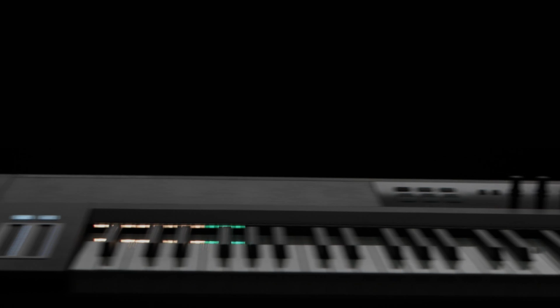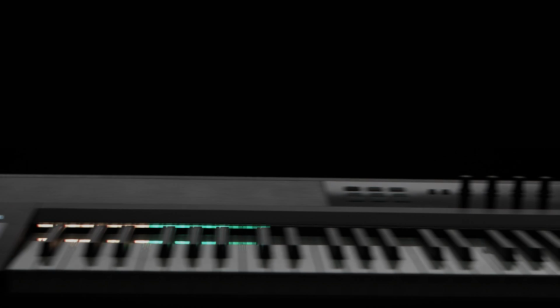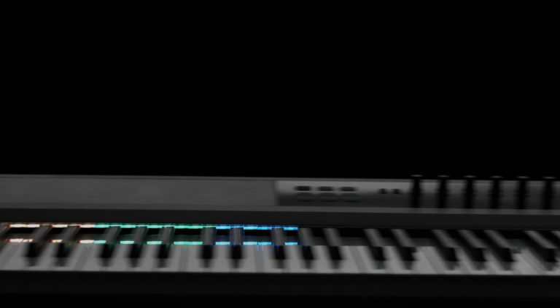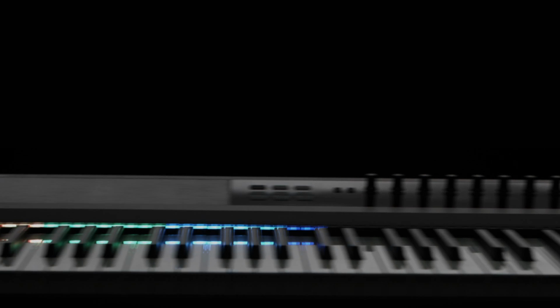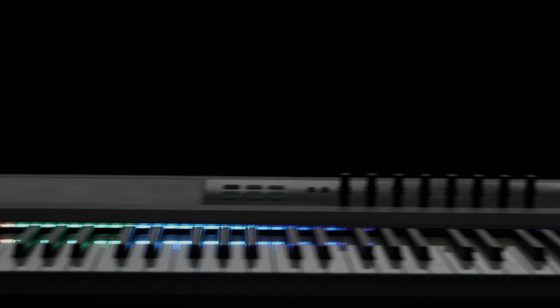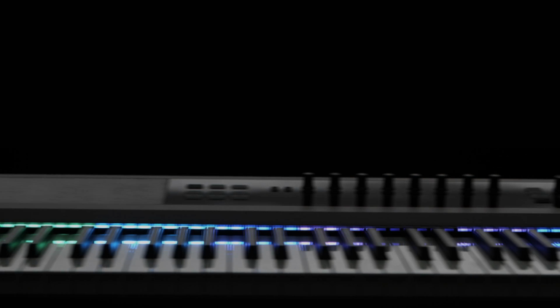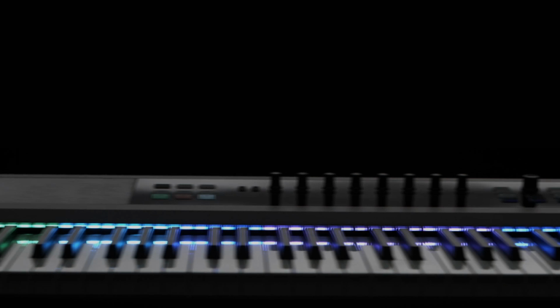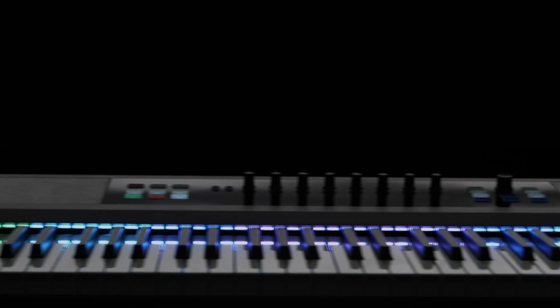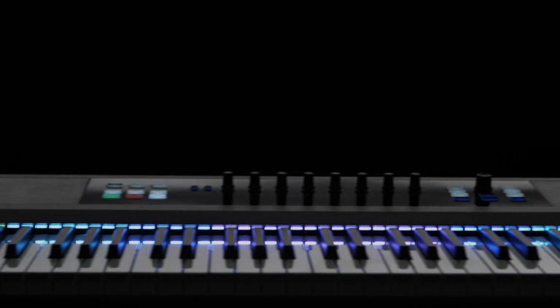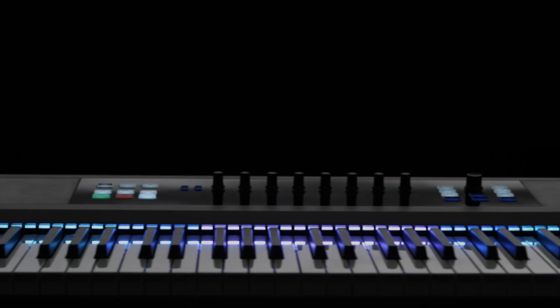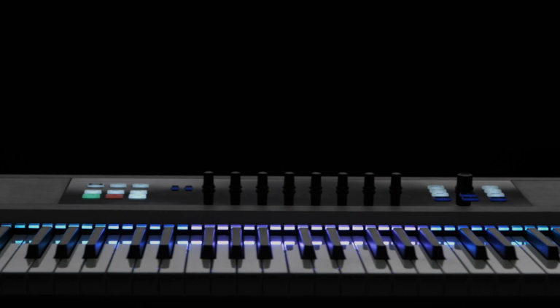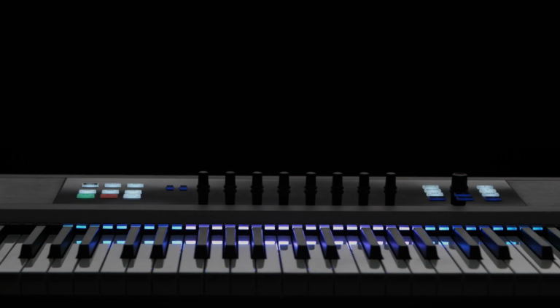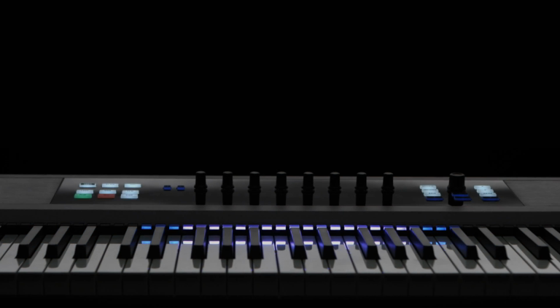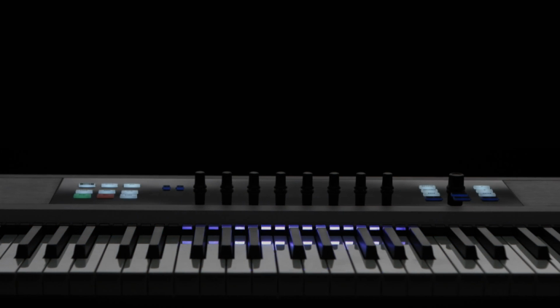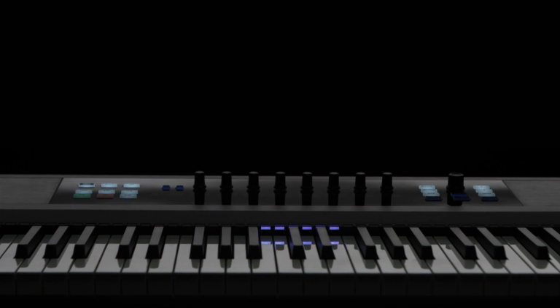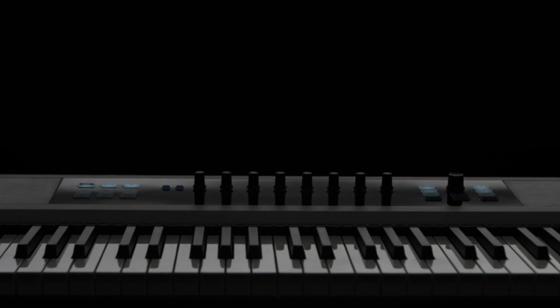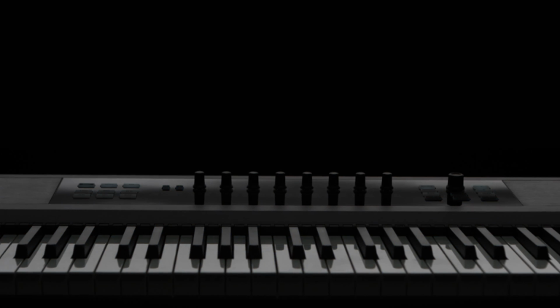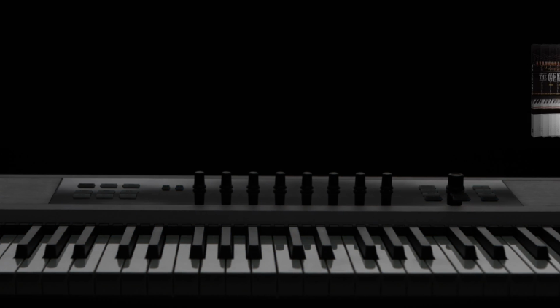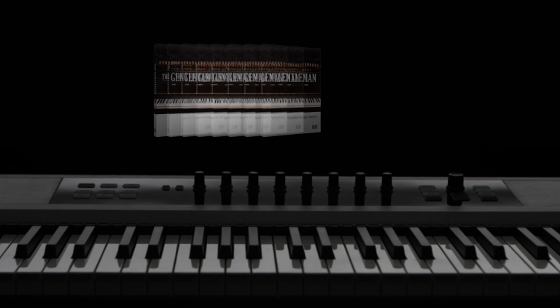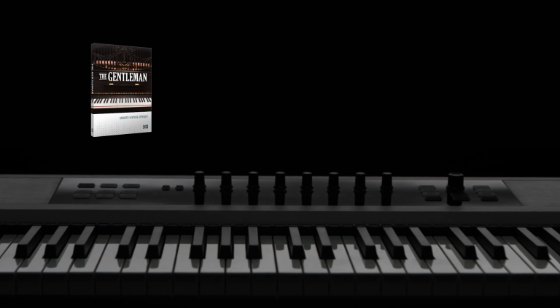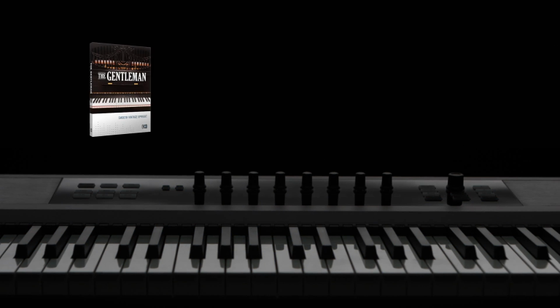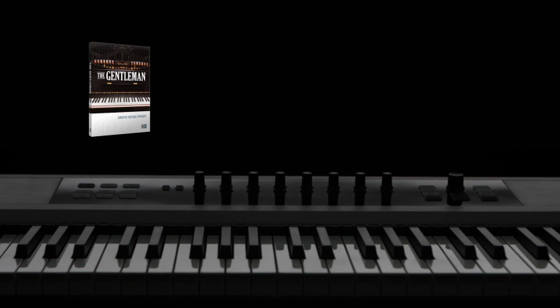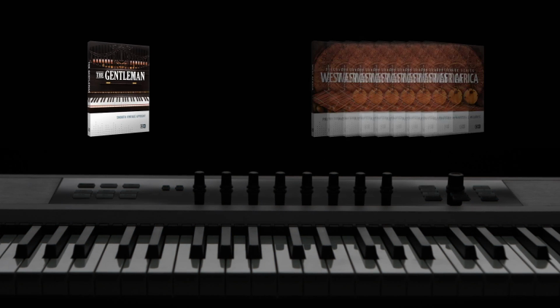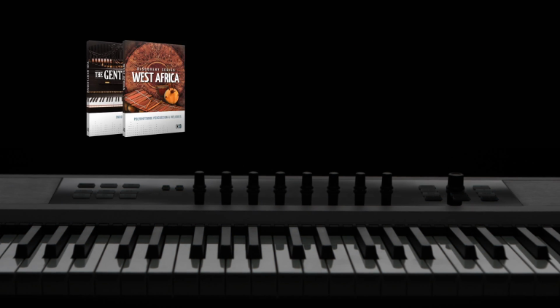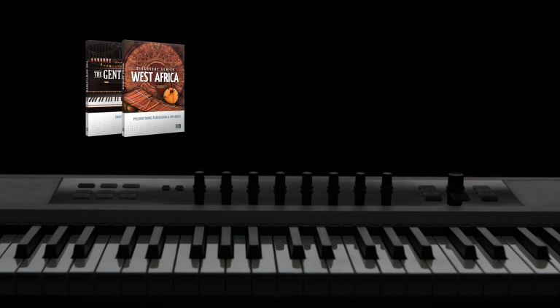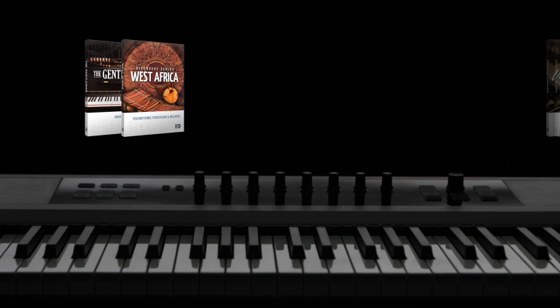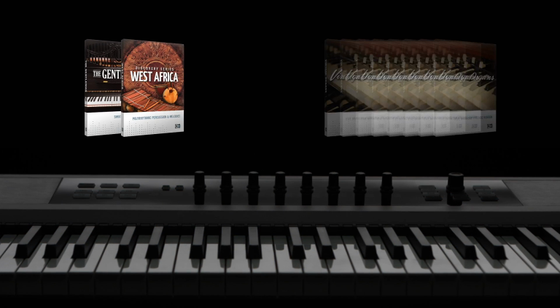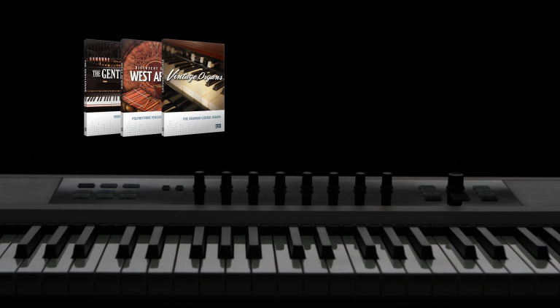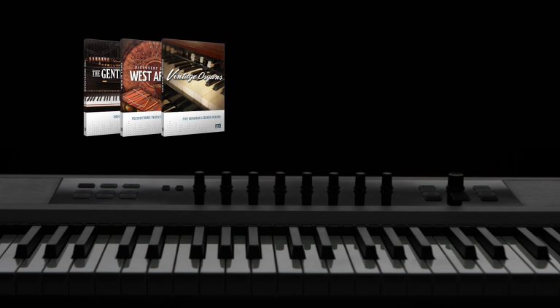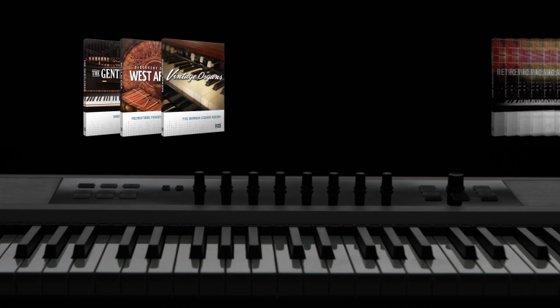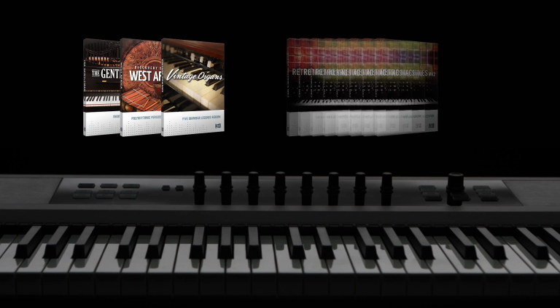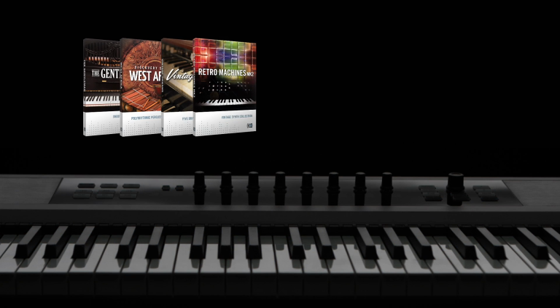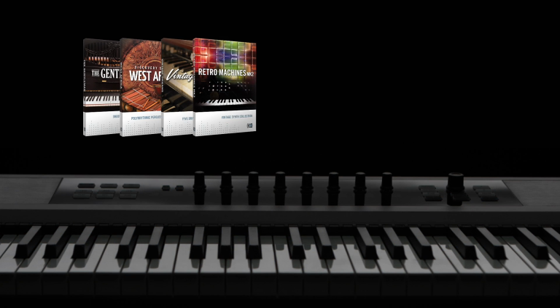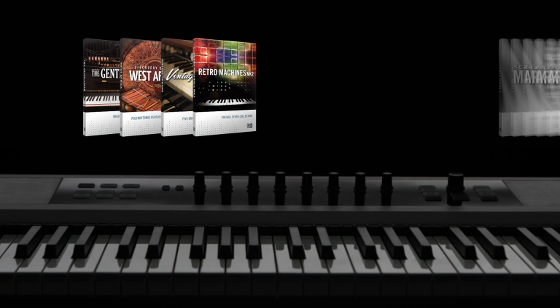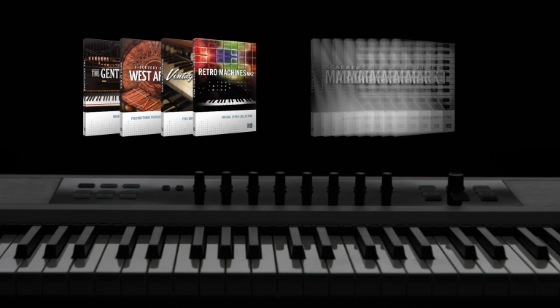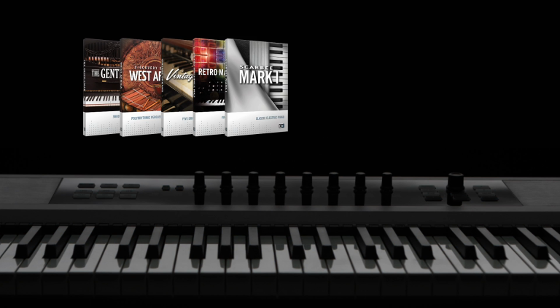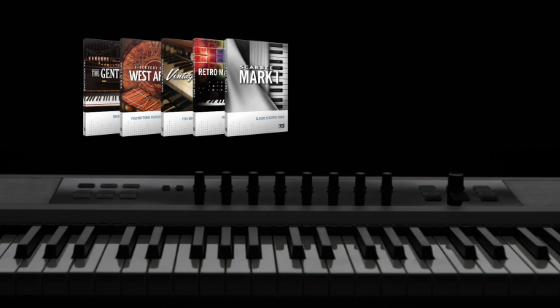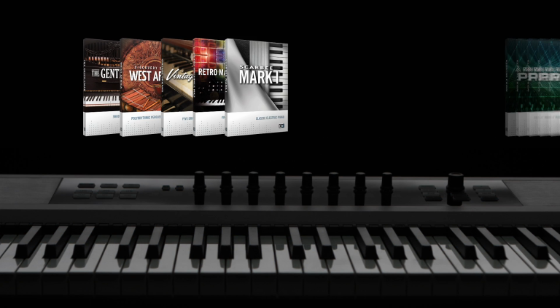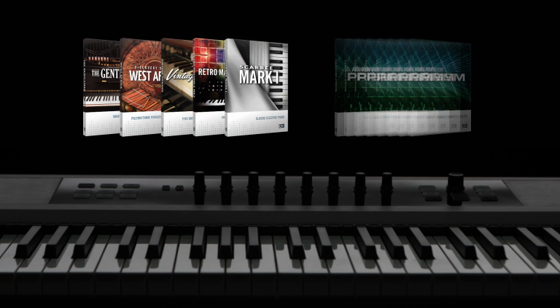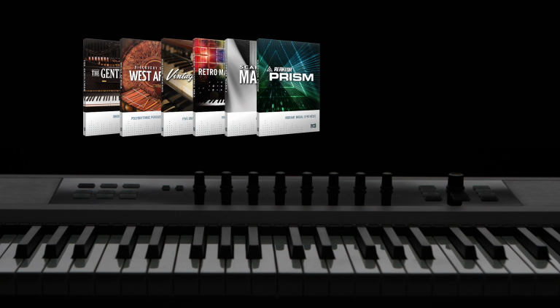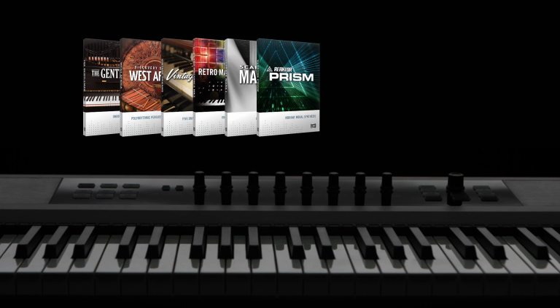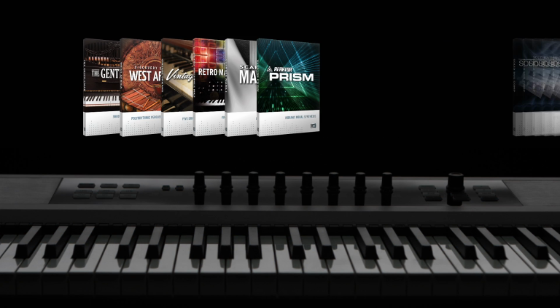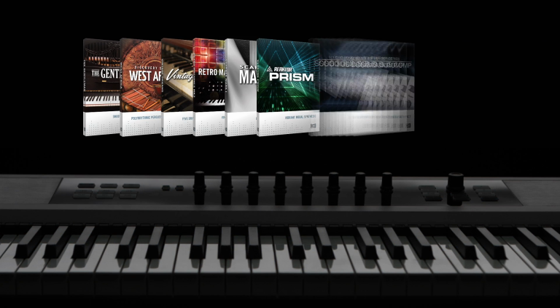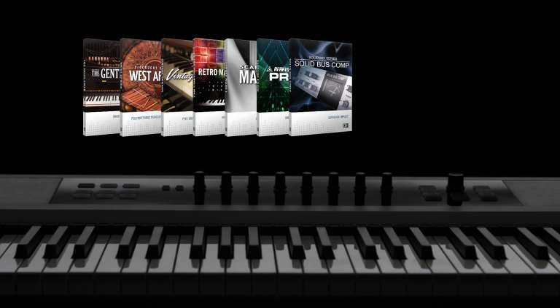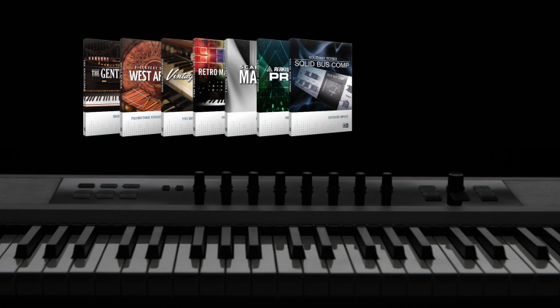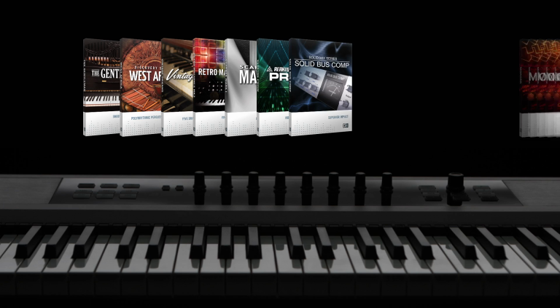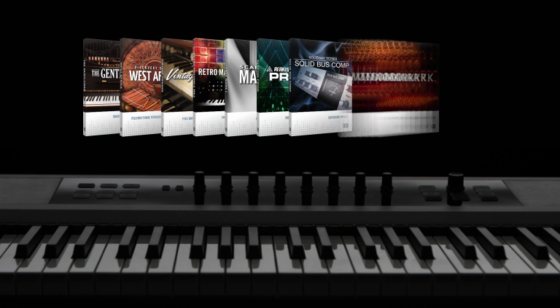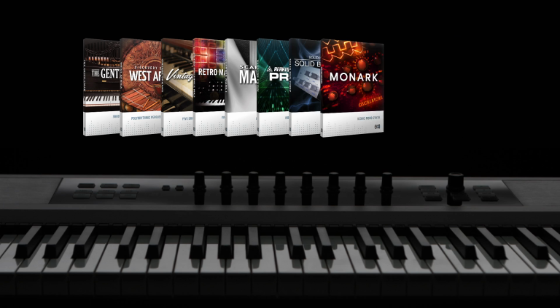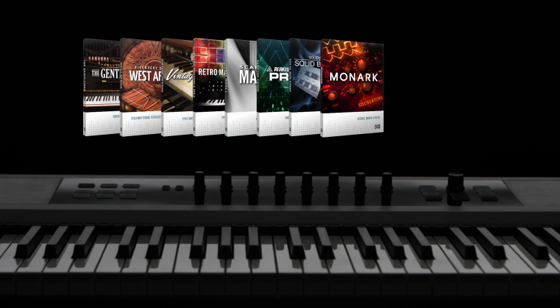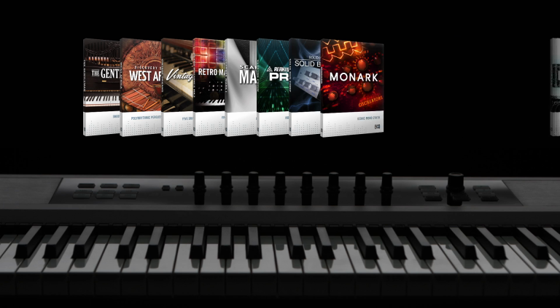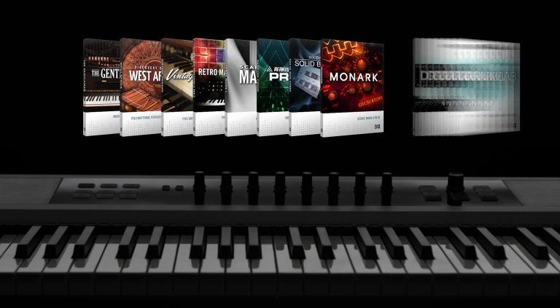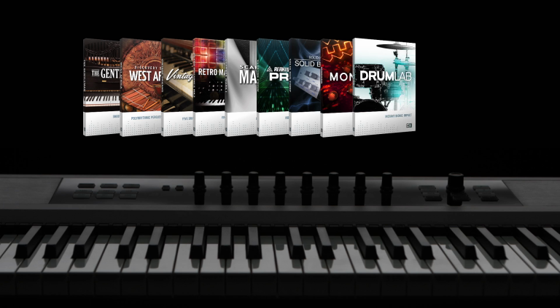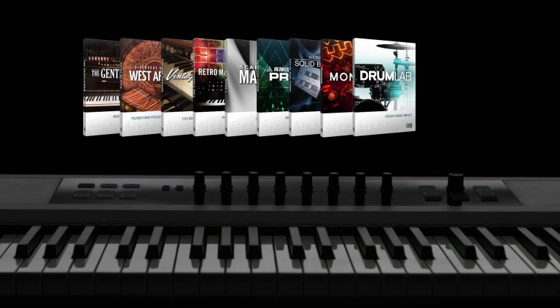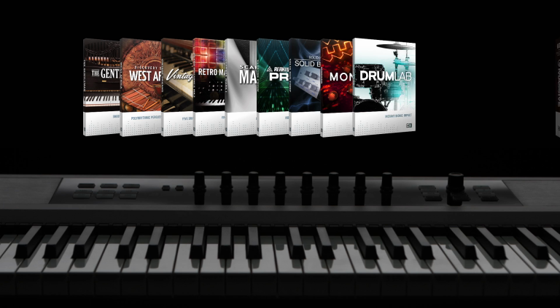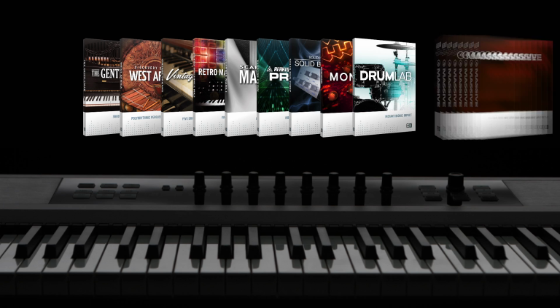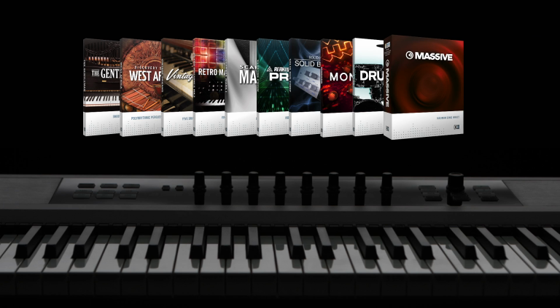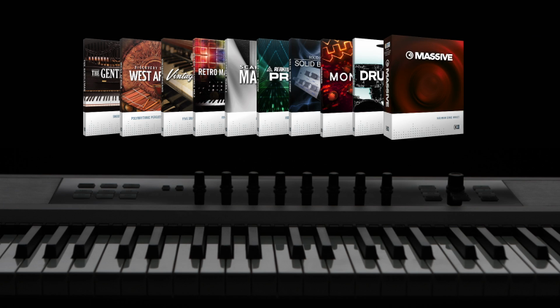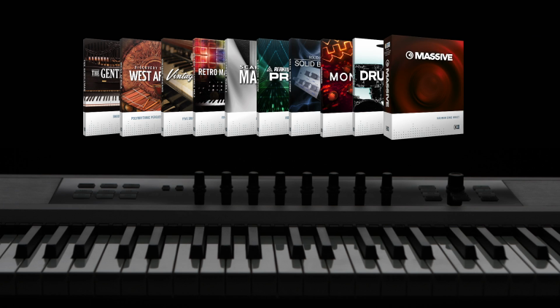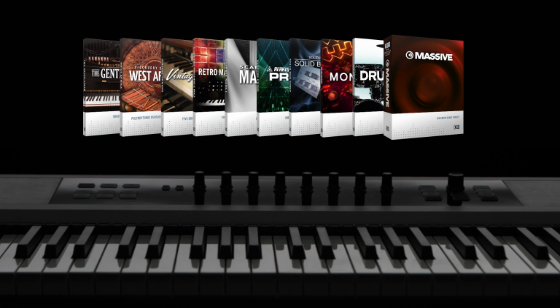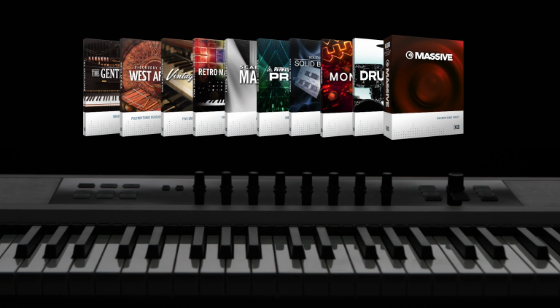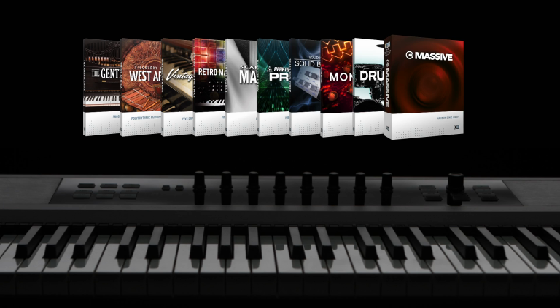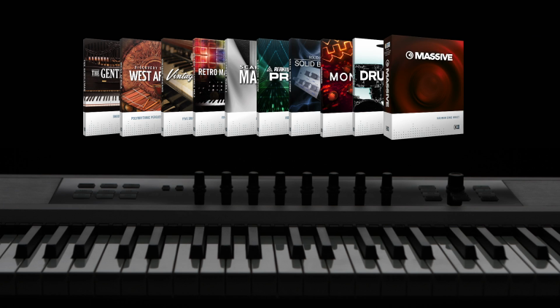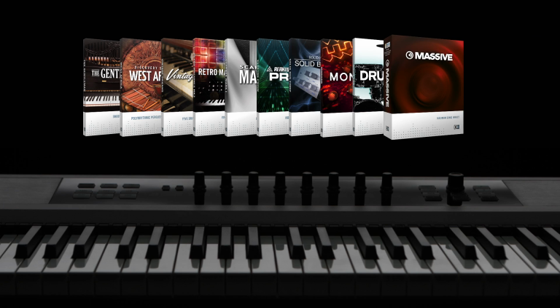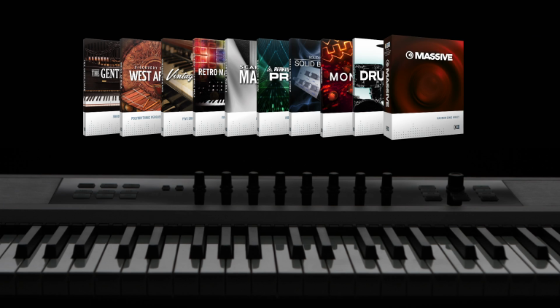Straight out of the box, you also get a premium selection of 10 complete instruments, including stars like Monarch, Drumlab, and Massive.